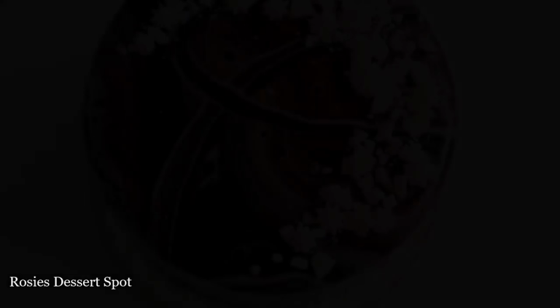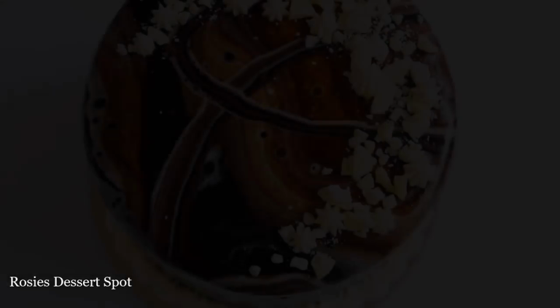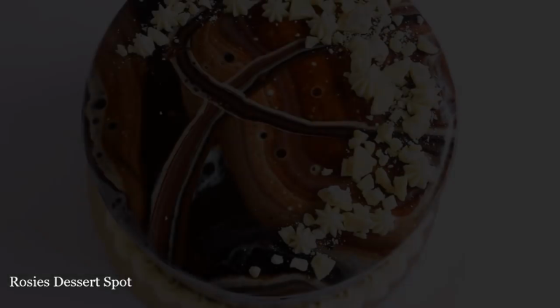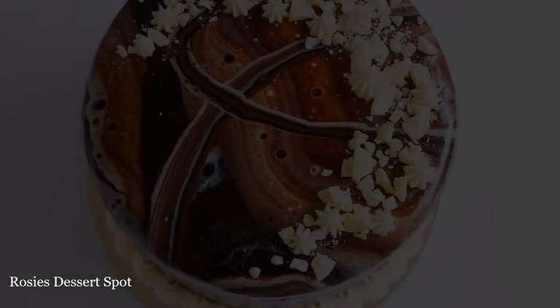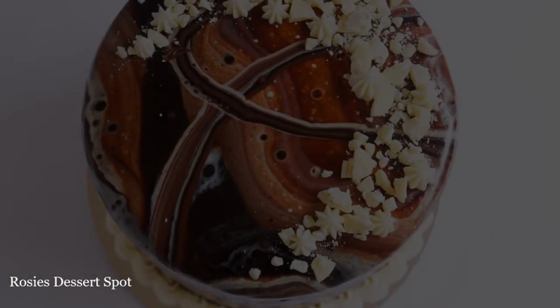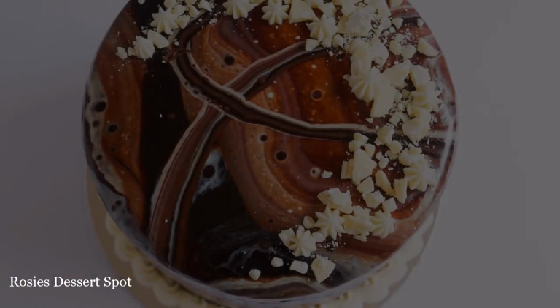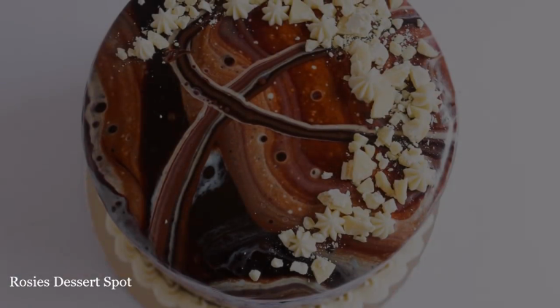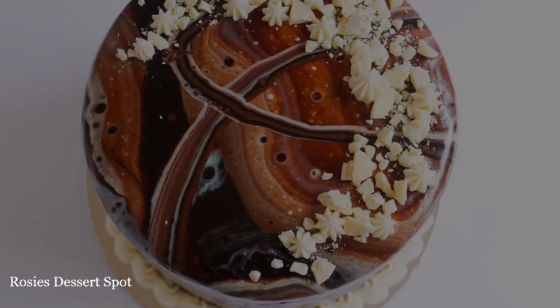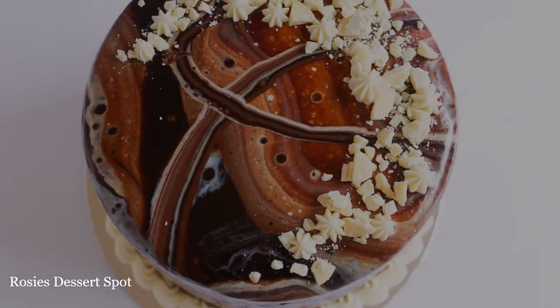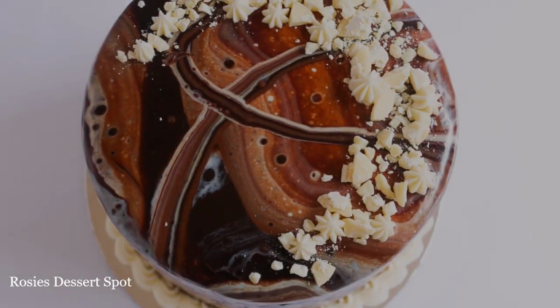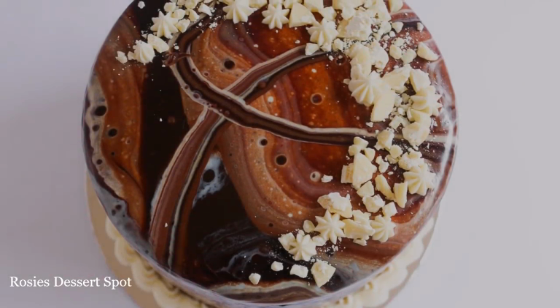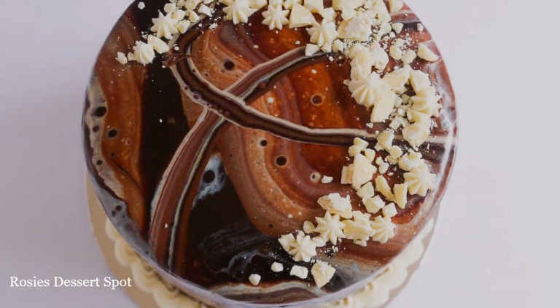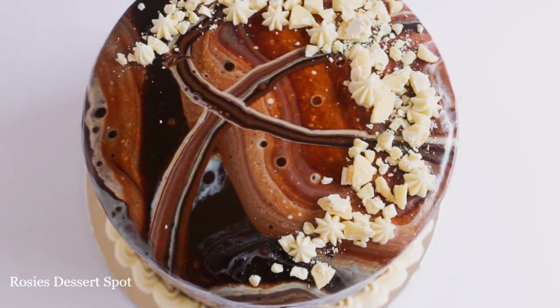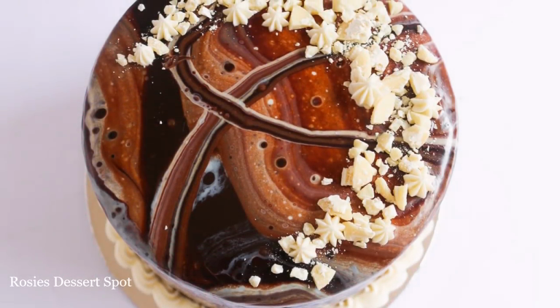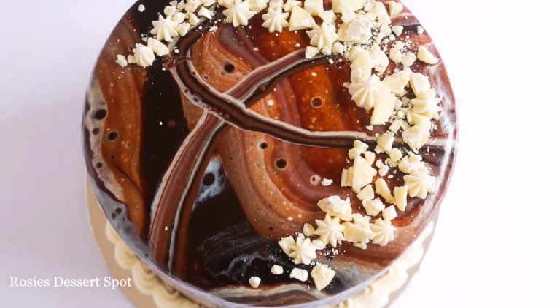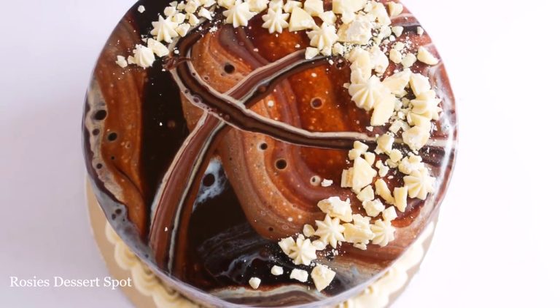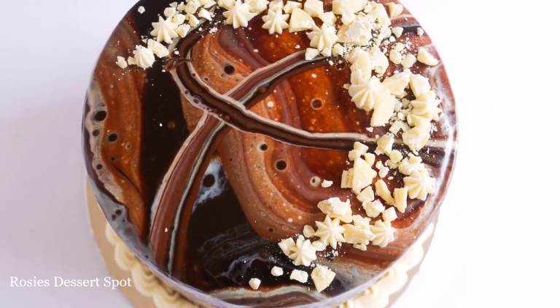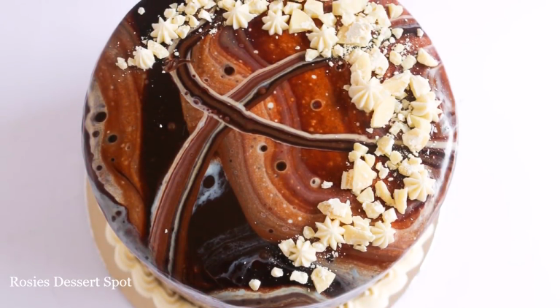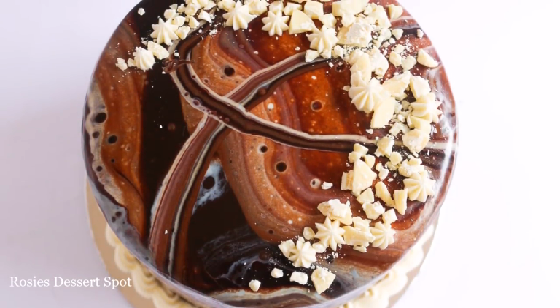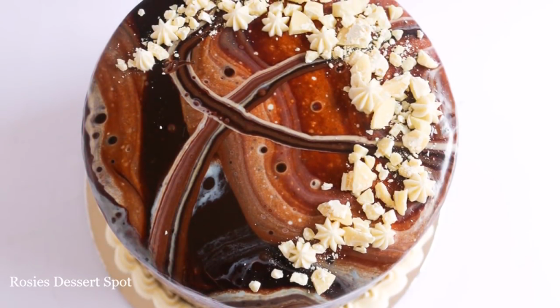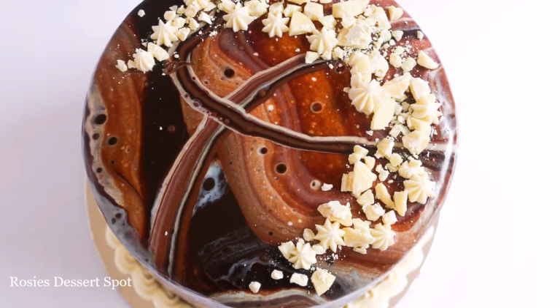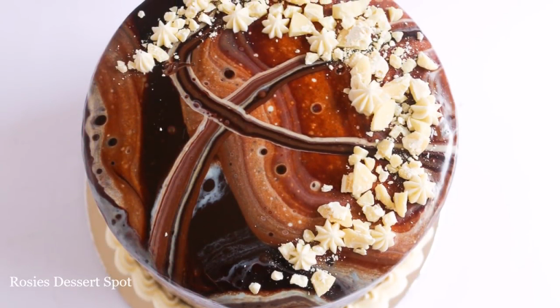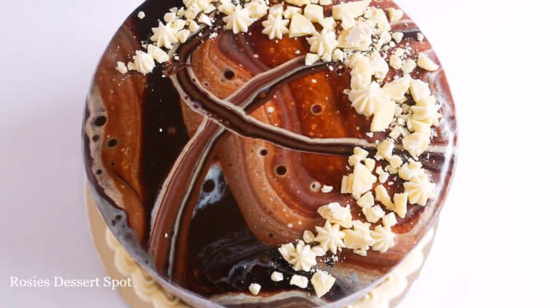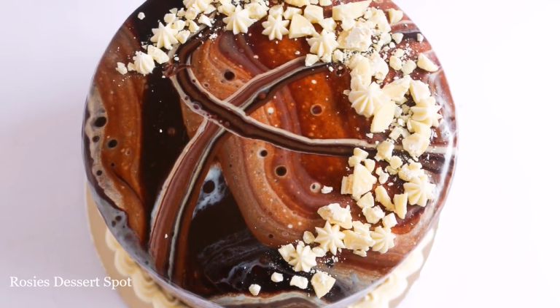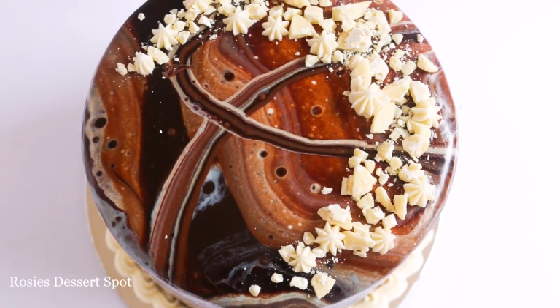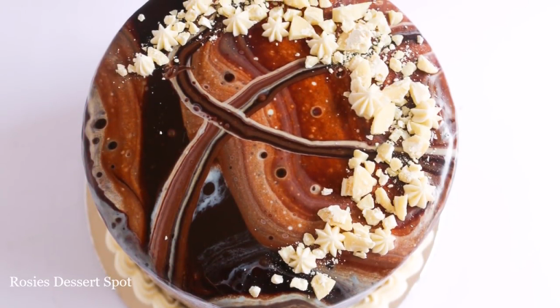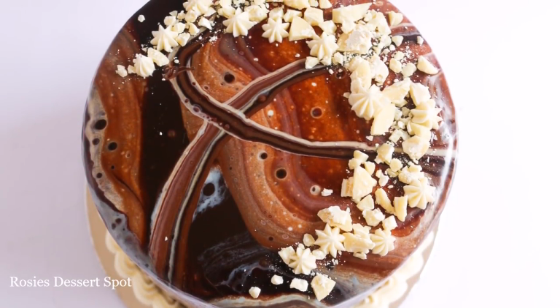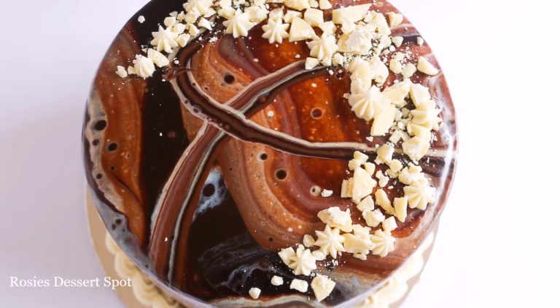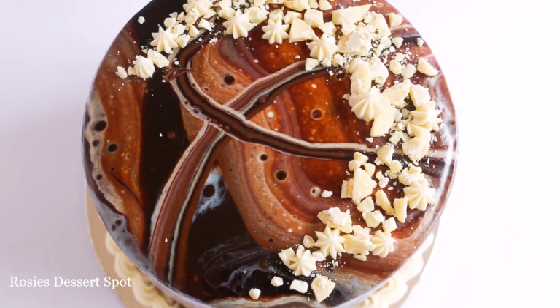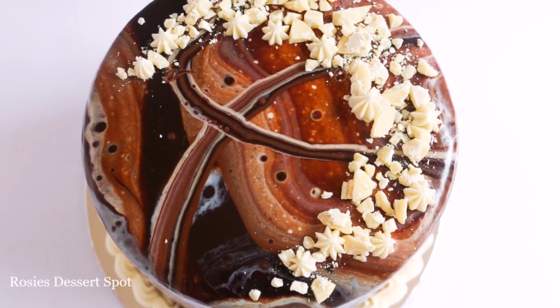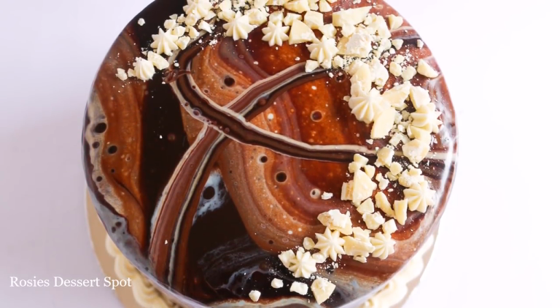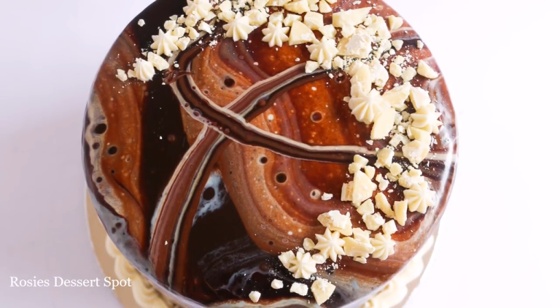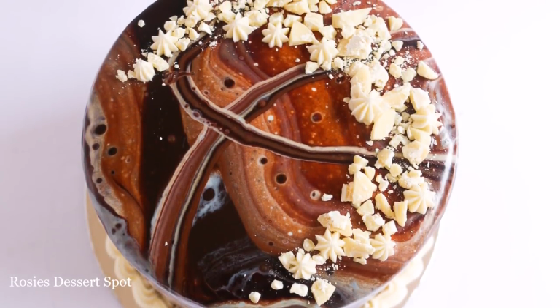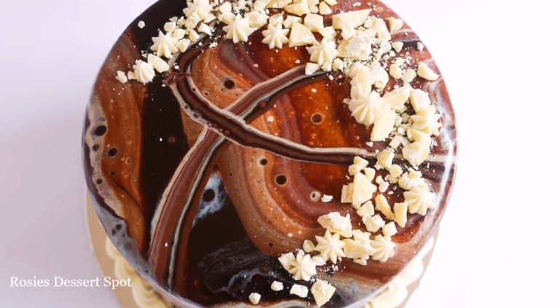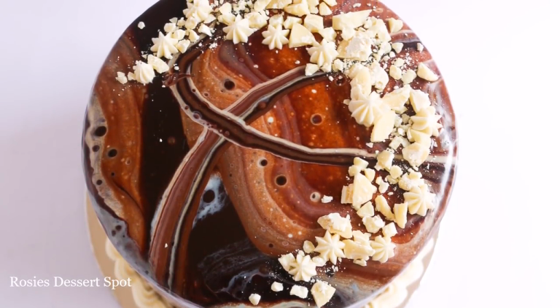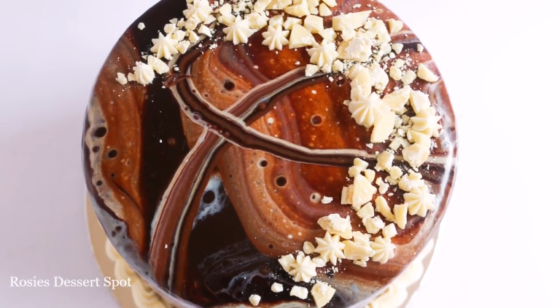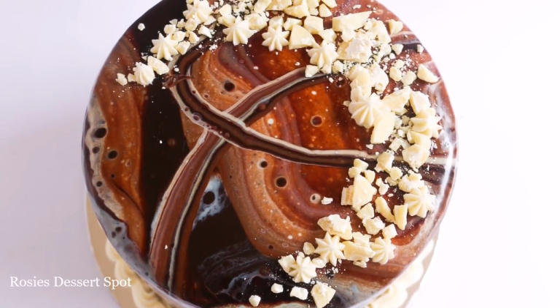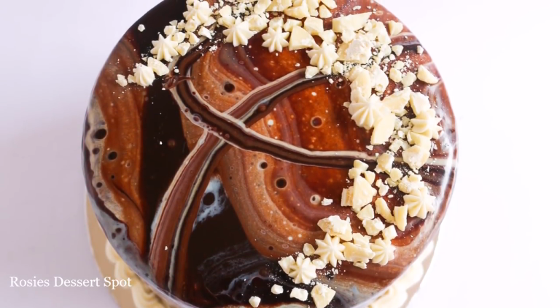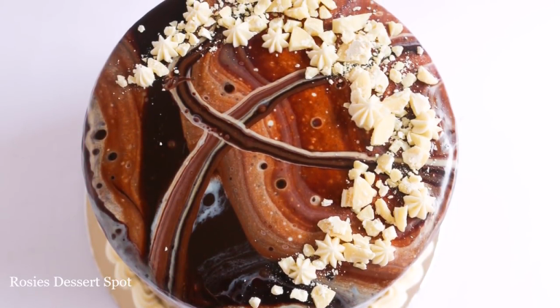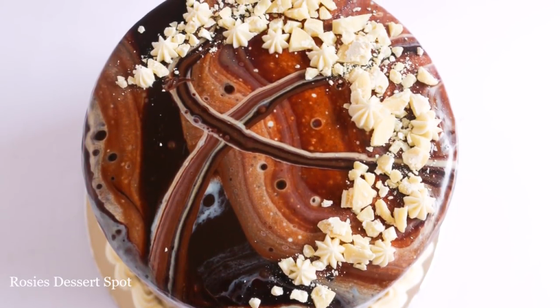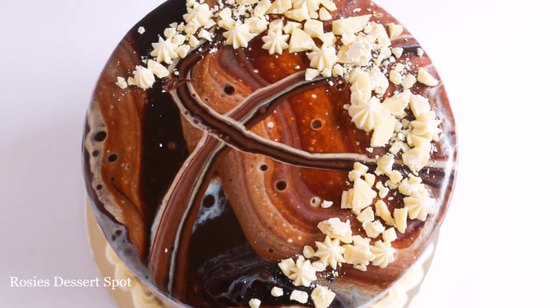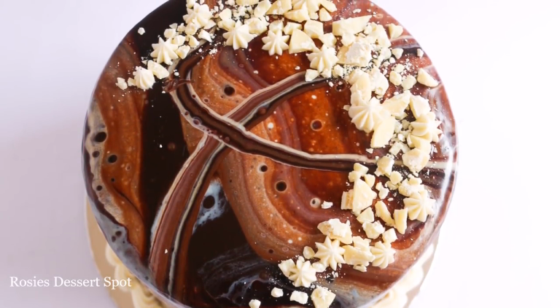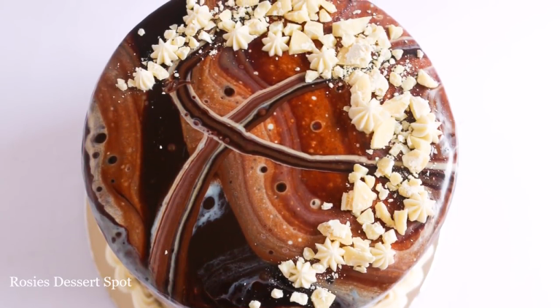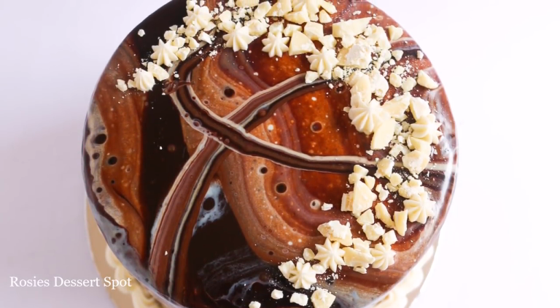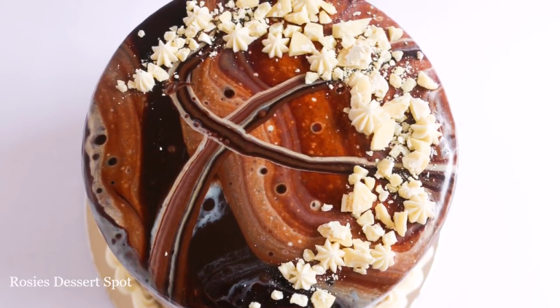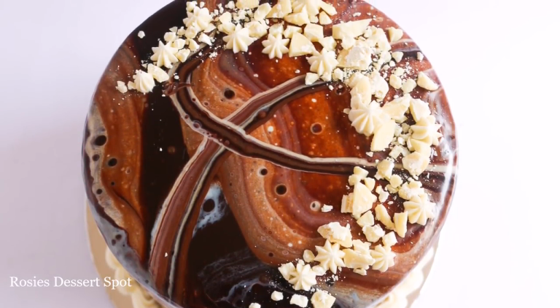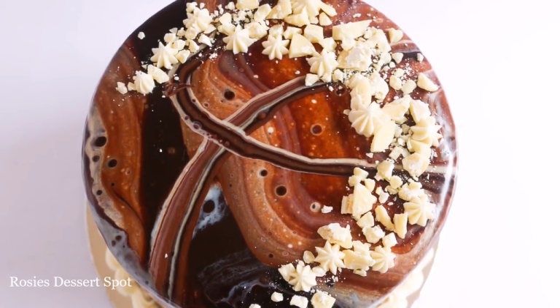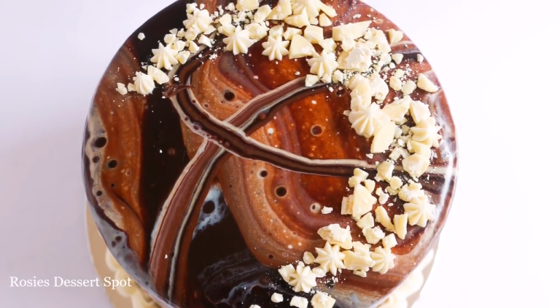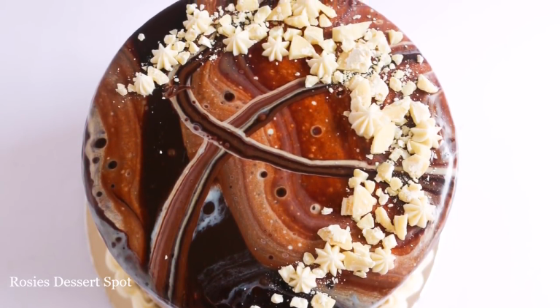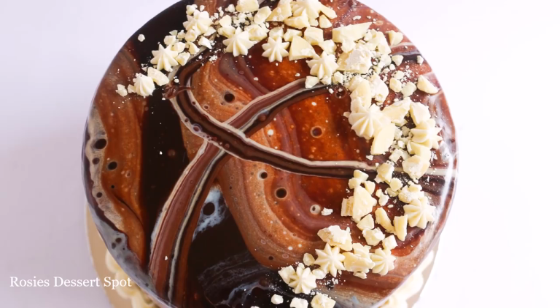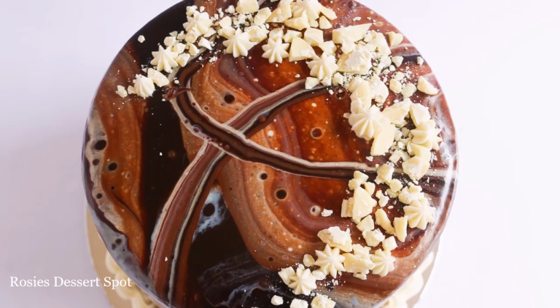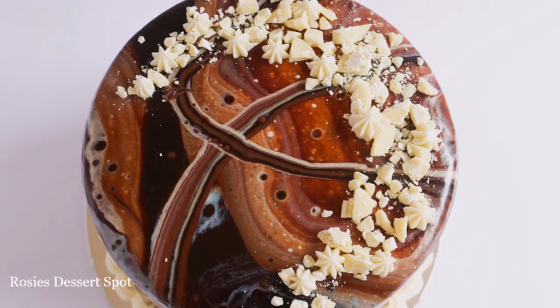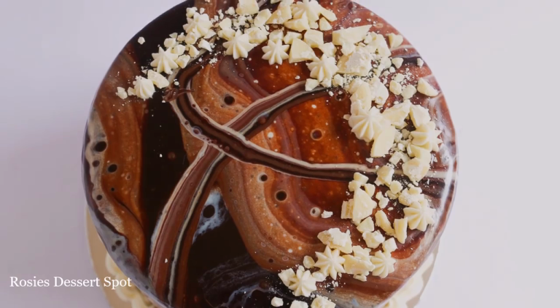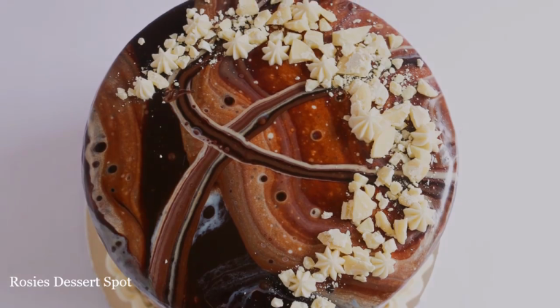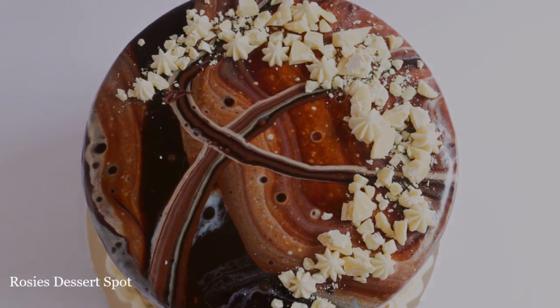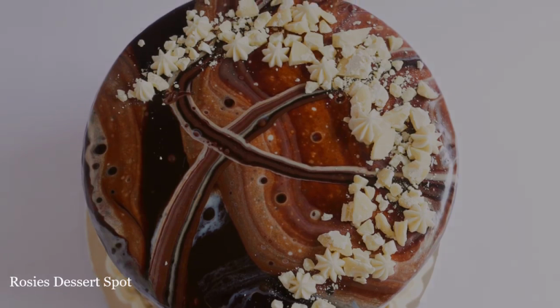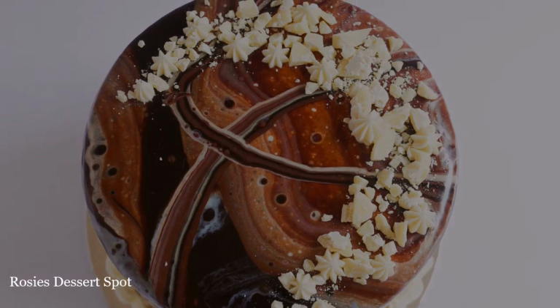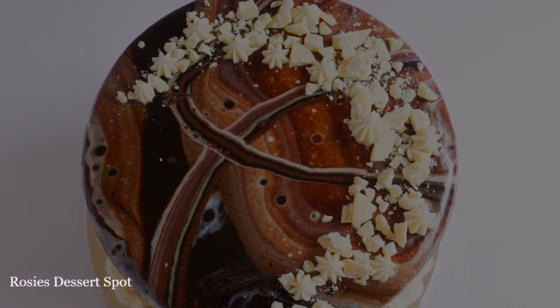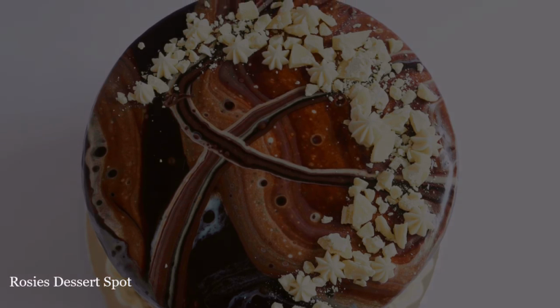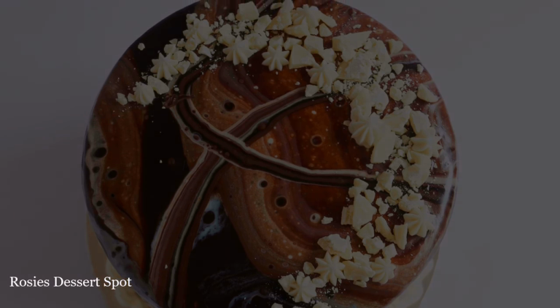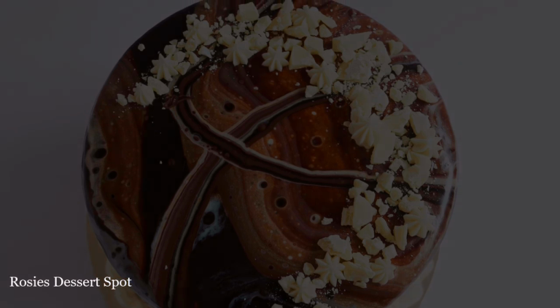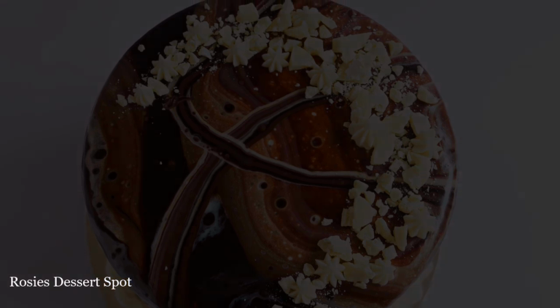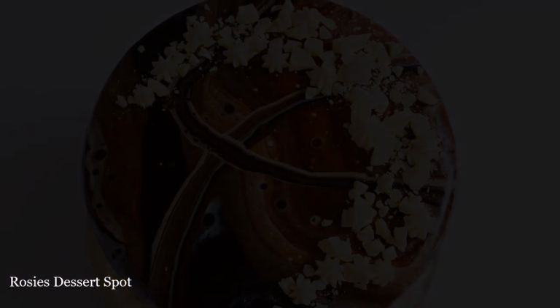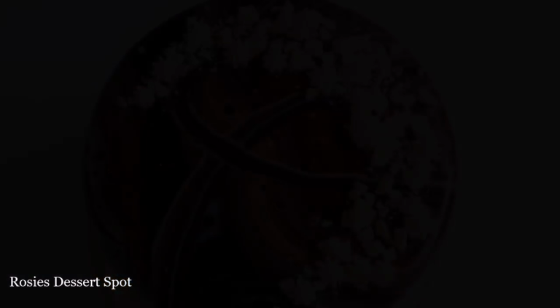Hey guys, welcome to Rosie's Dessert Spot. In this tutorial I'll be demonstrating how to create this galaxy ganache marbled cake.